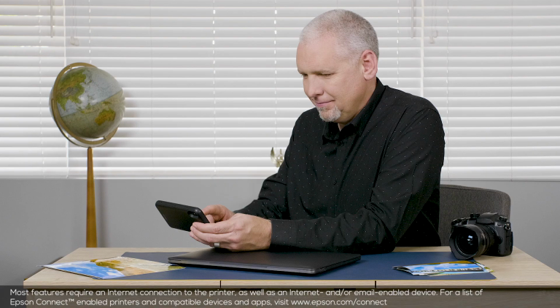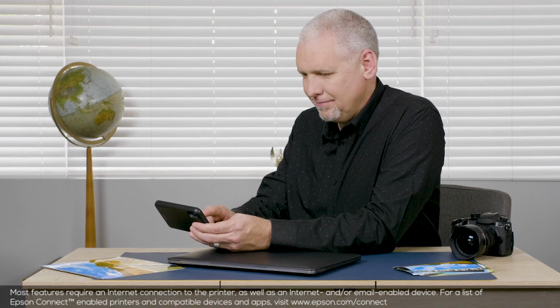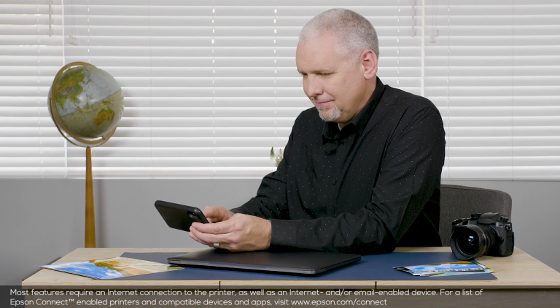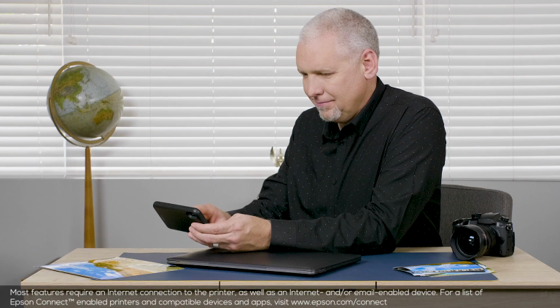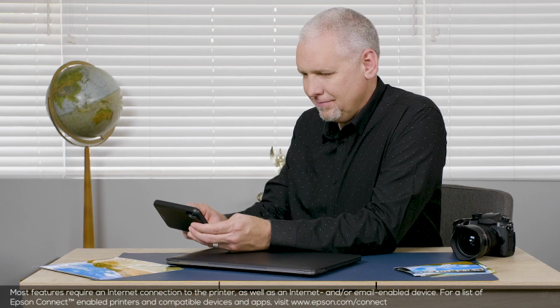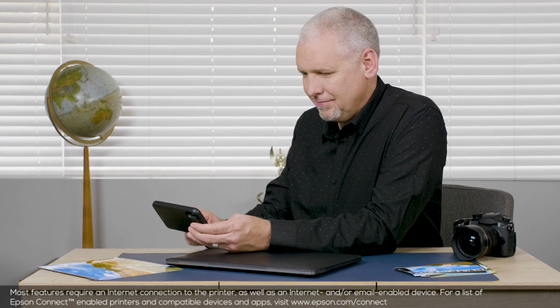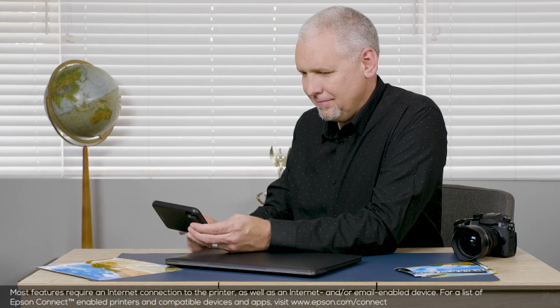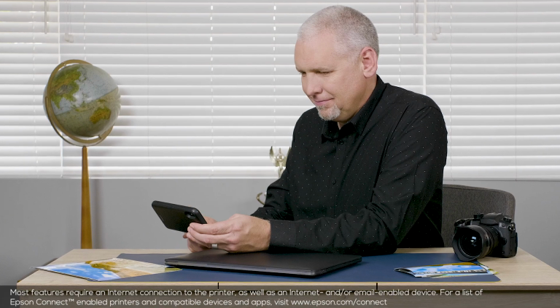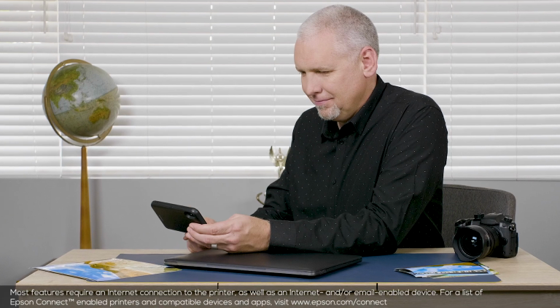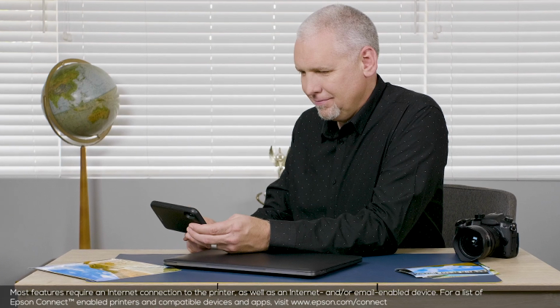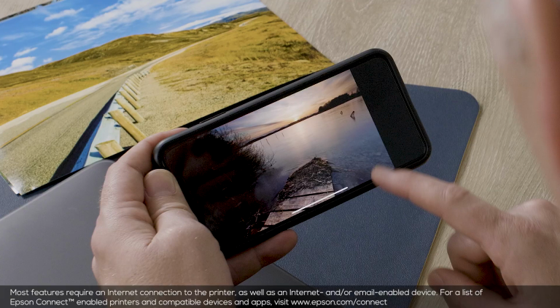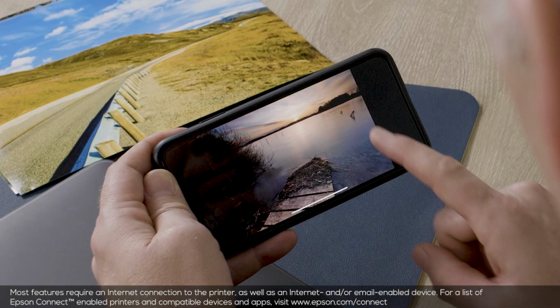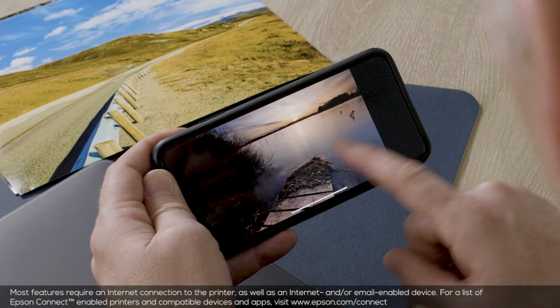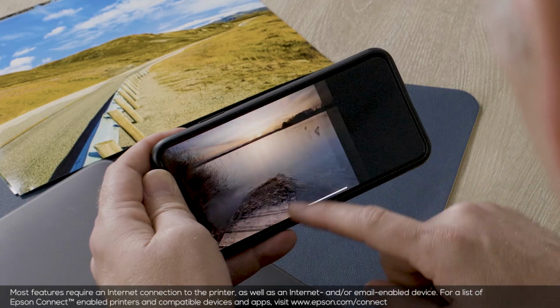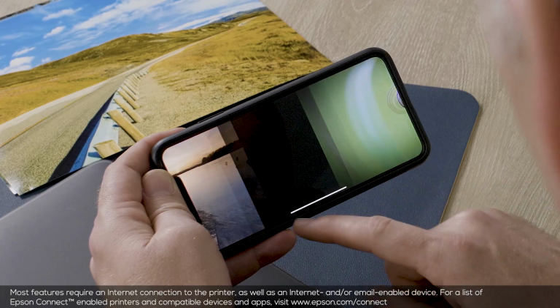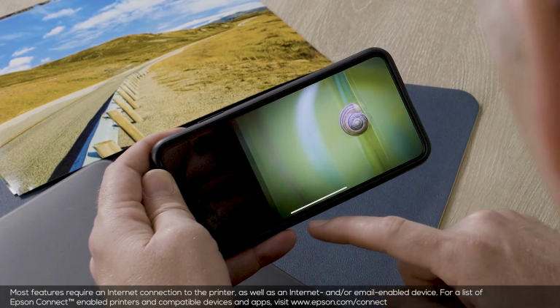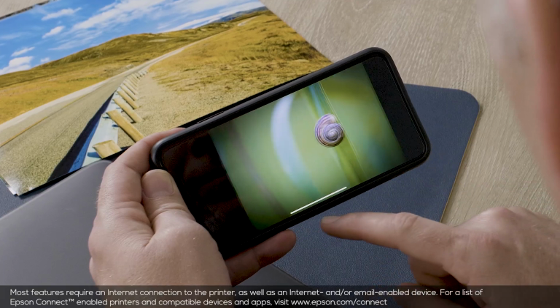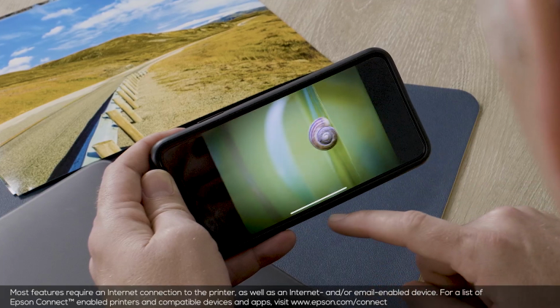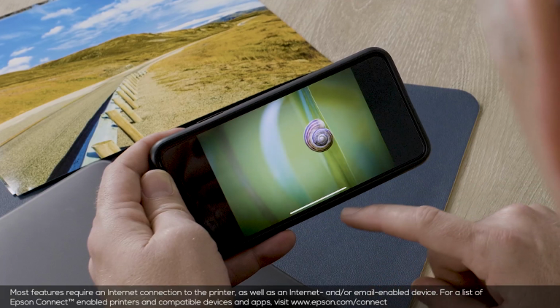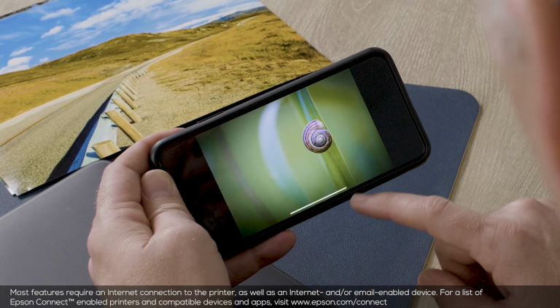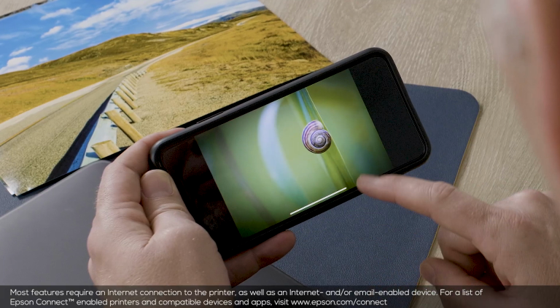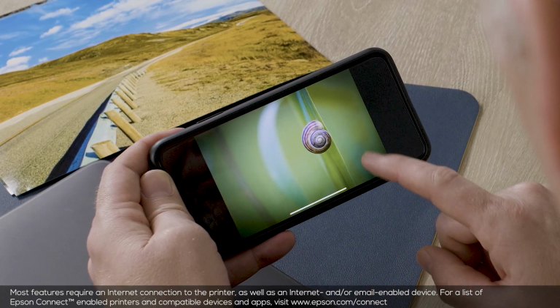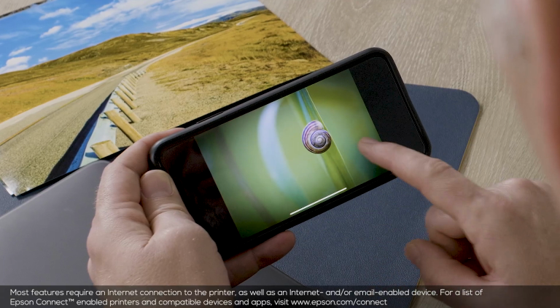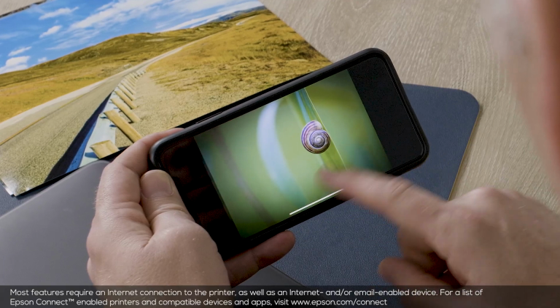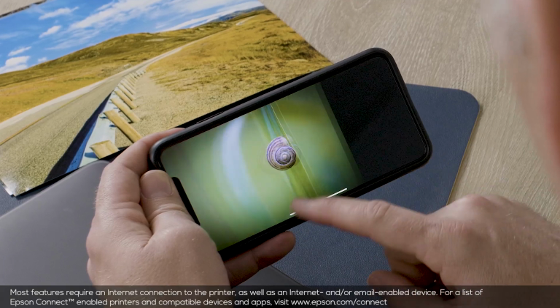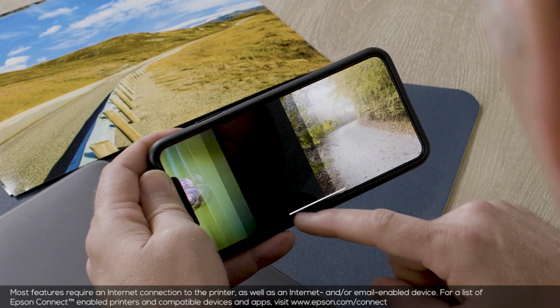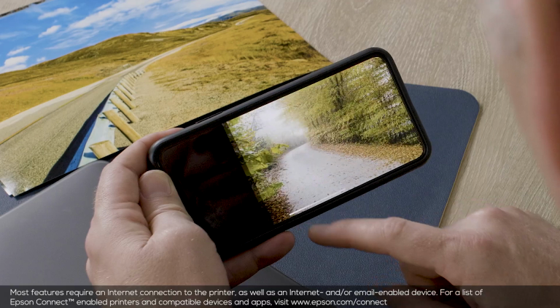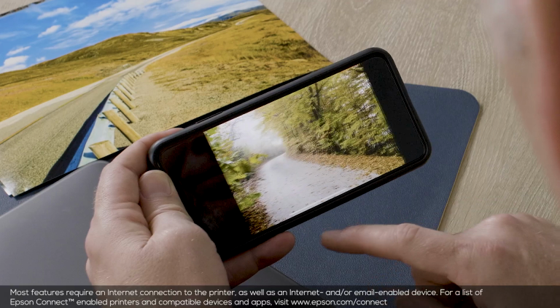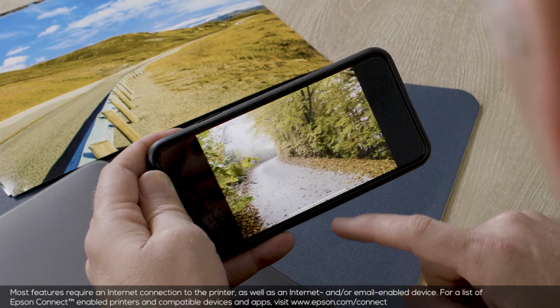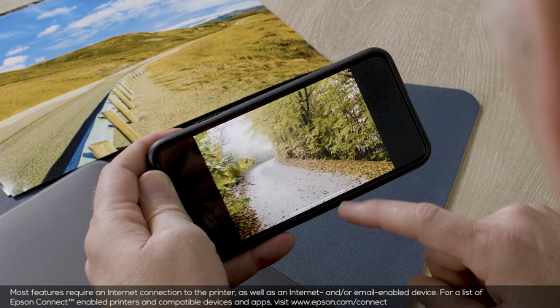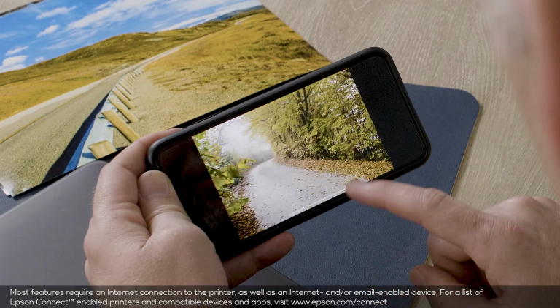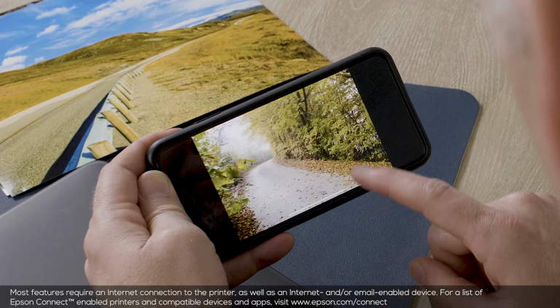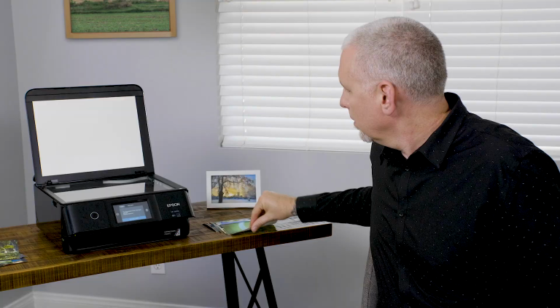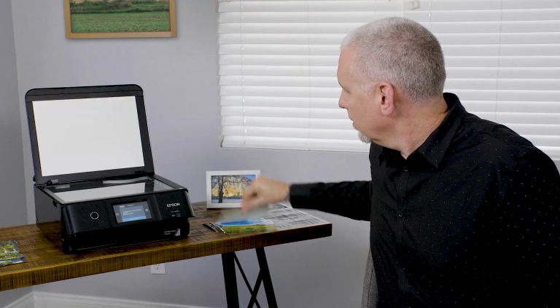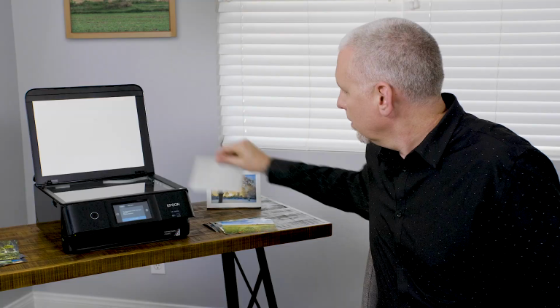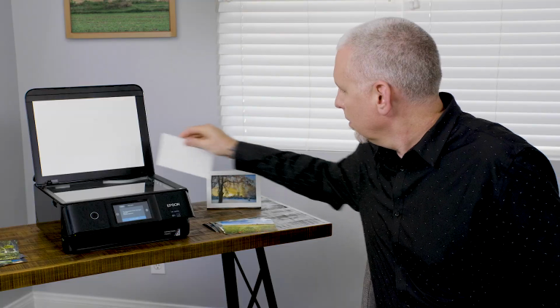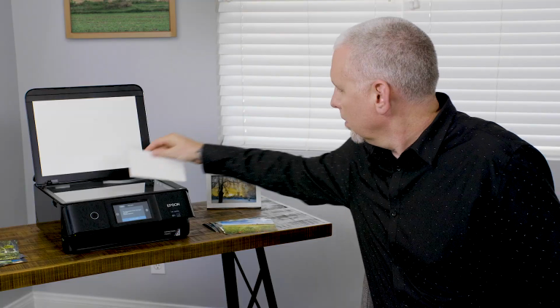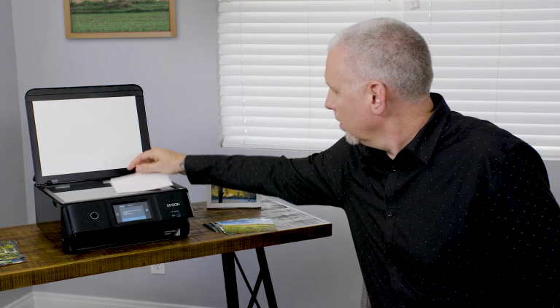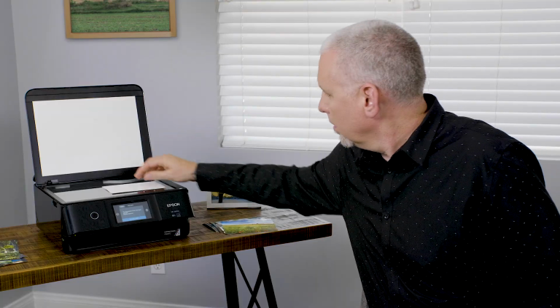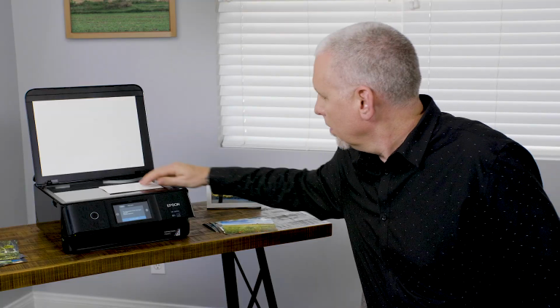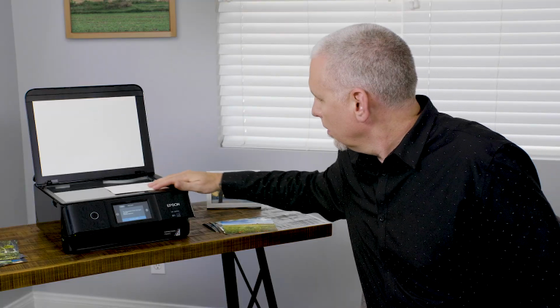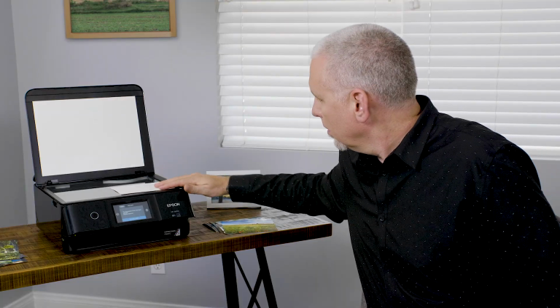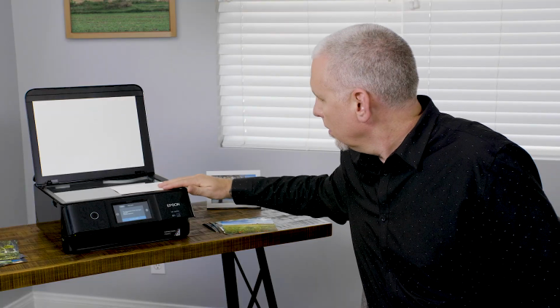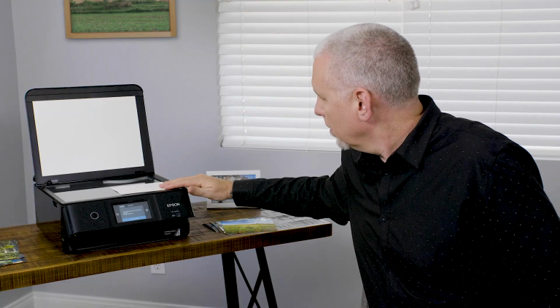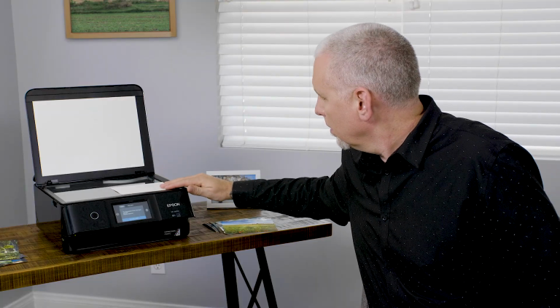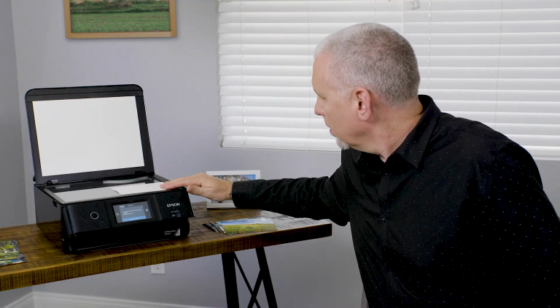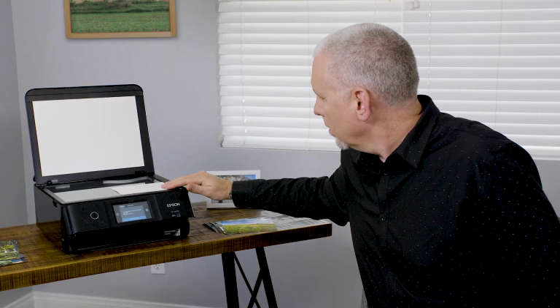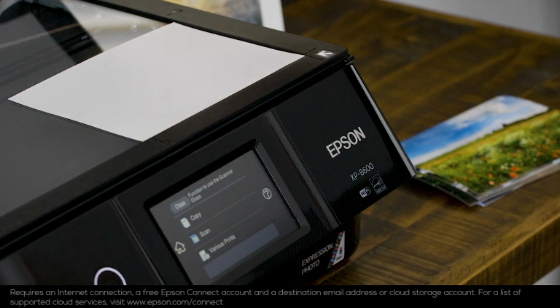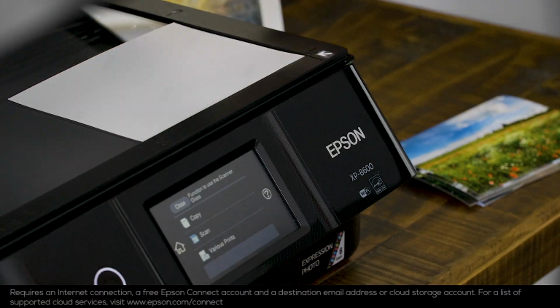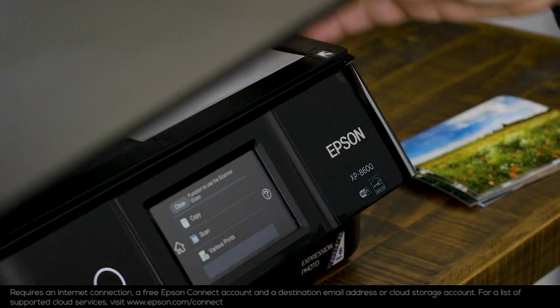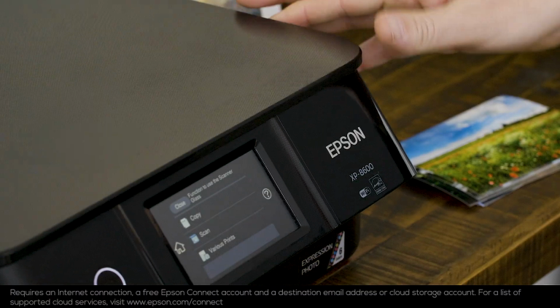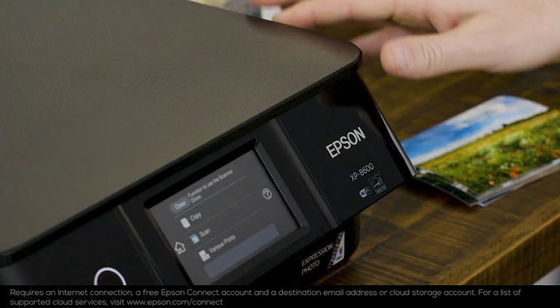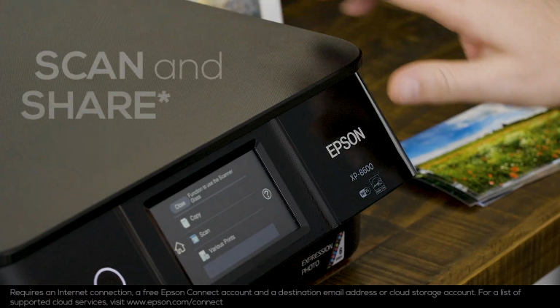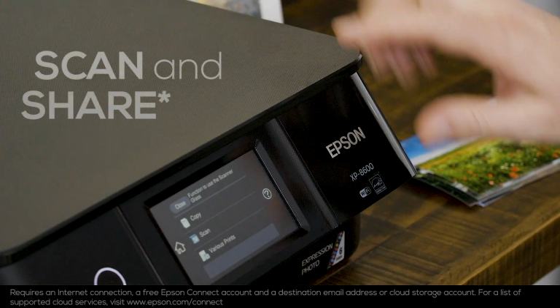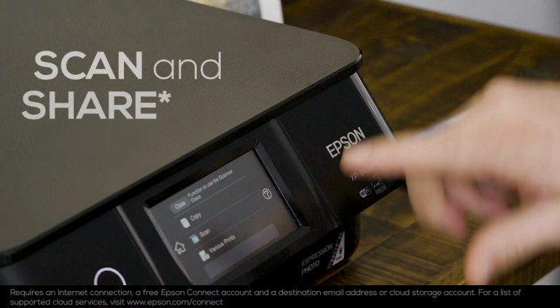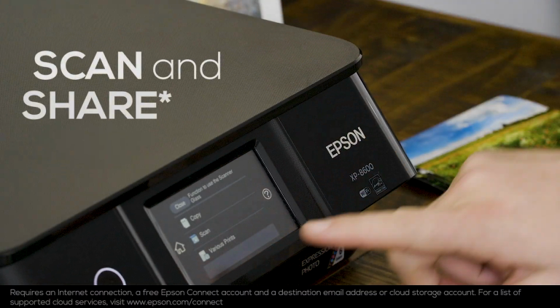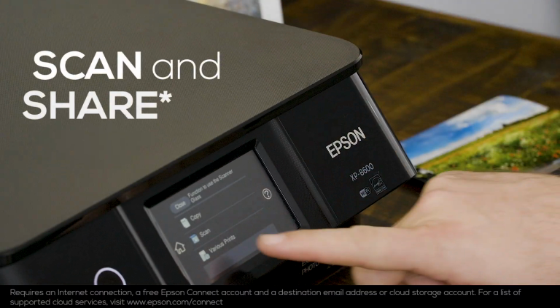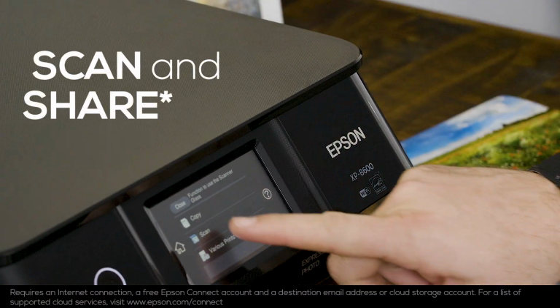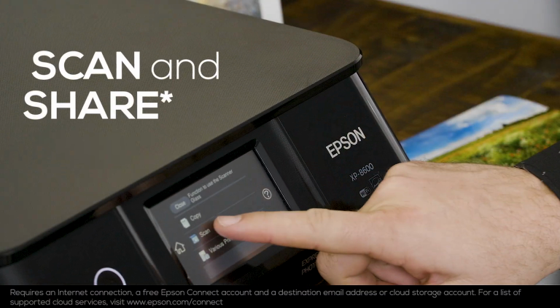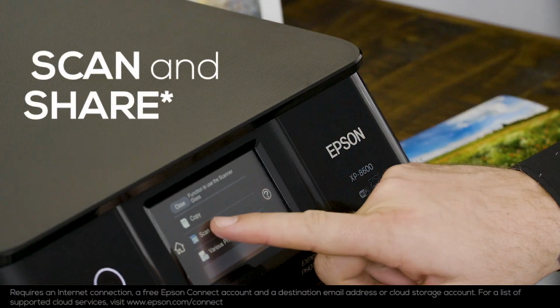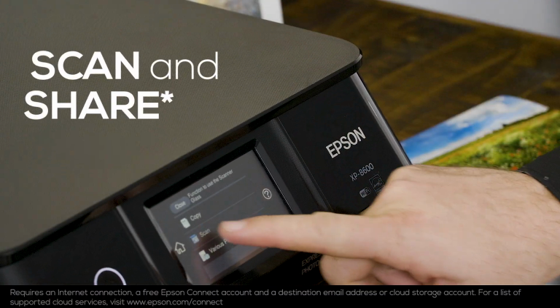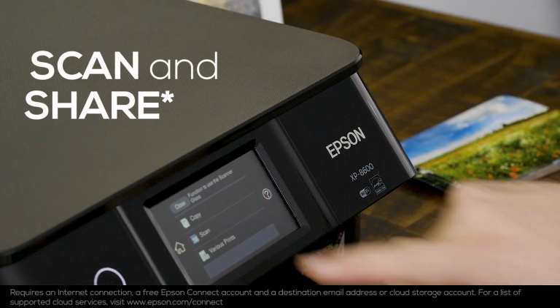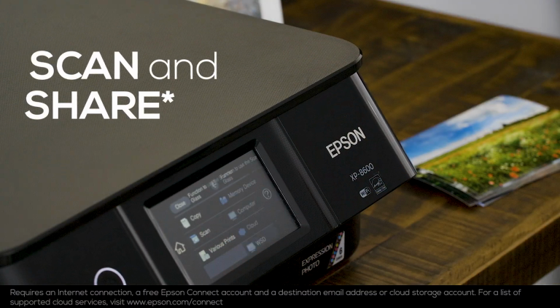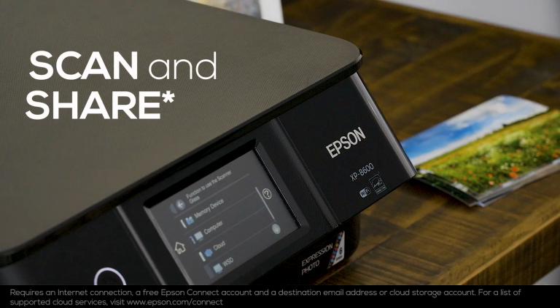You can even print directly from your iPhone, iPad, Android mobile, and others. And if you need to scan, scan directly to the cloud for easy sharing.